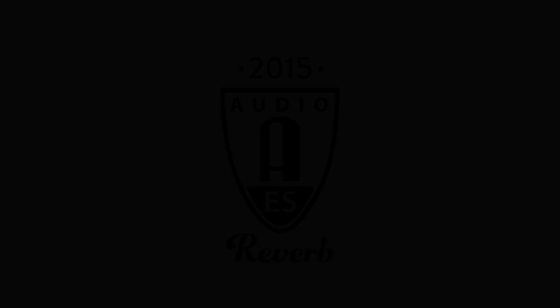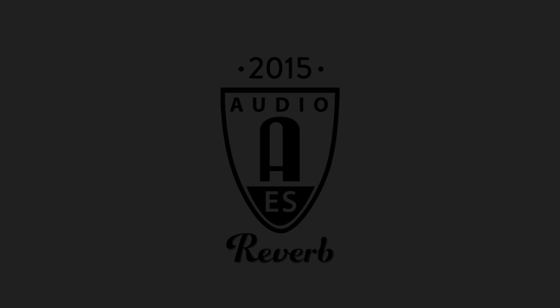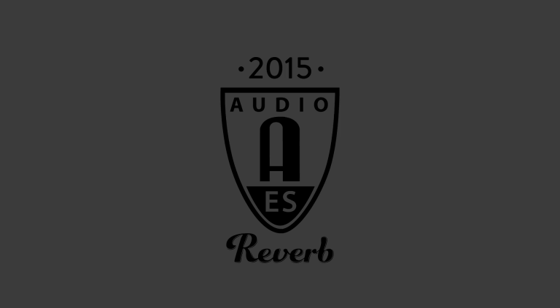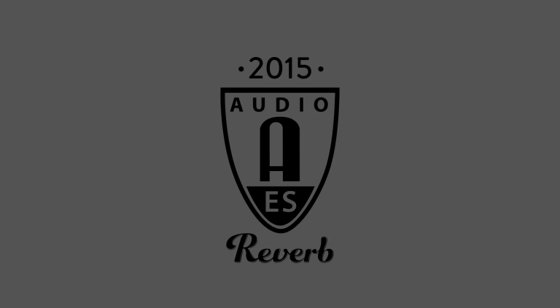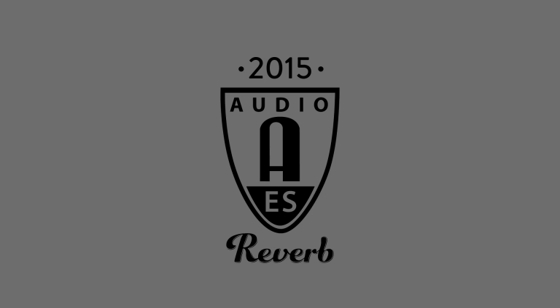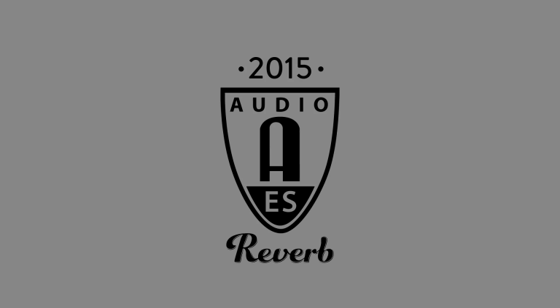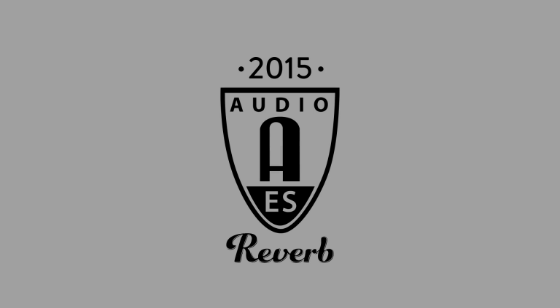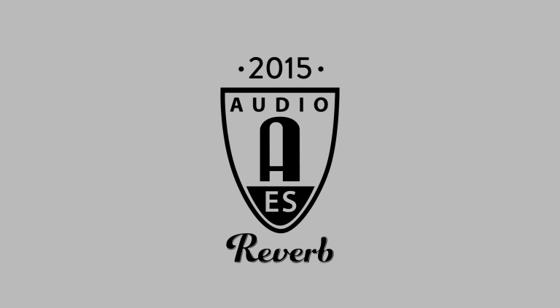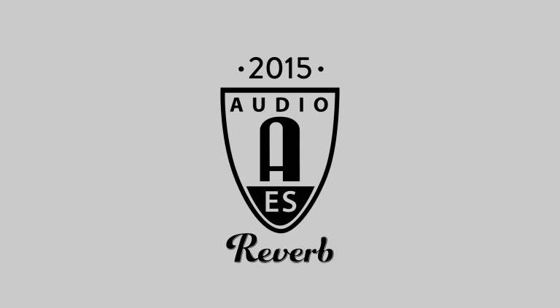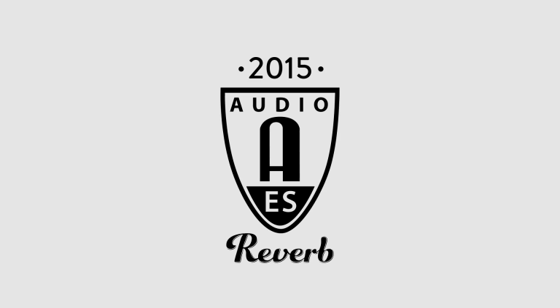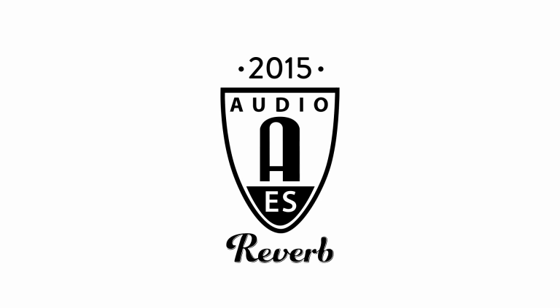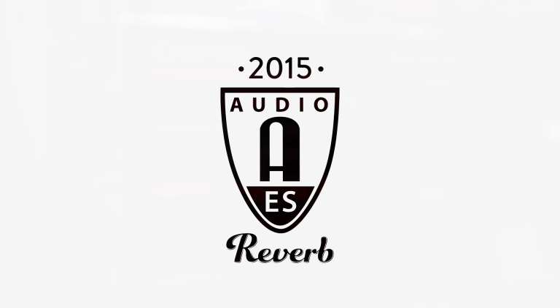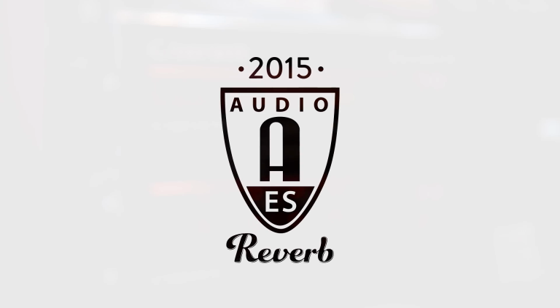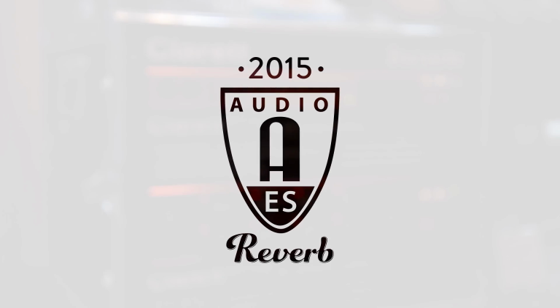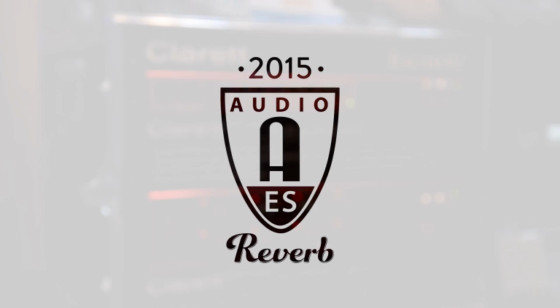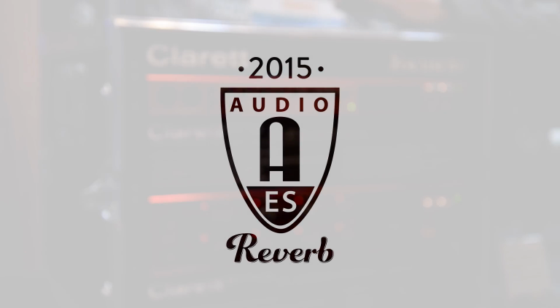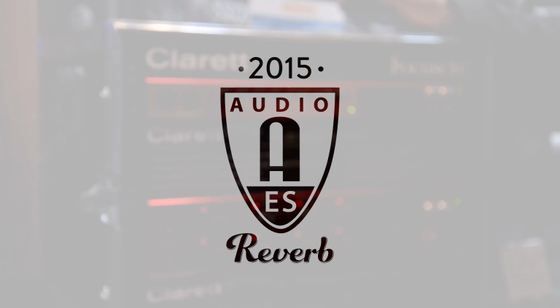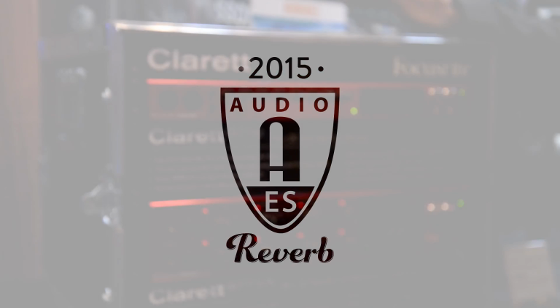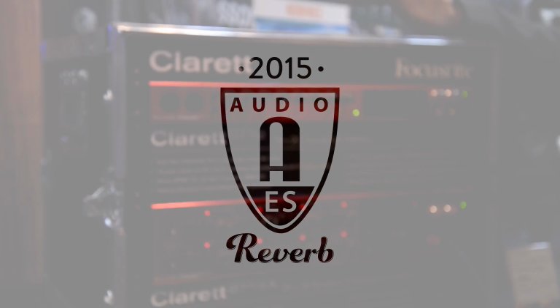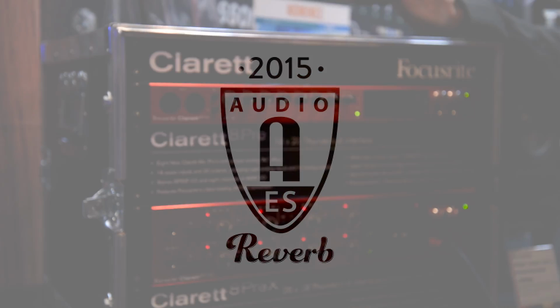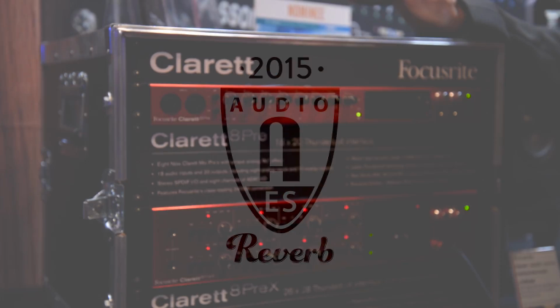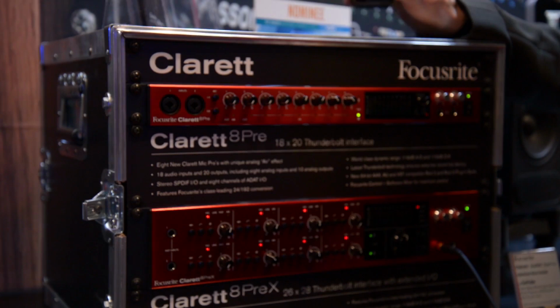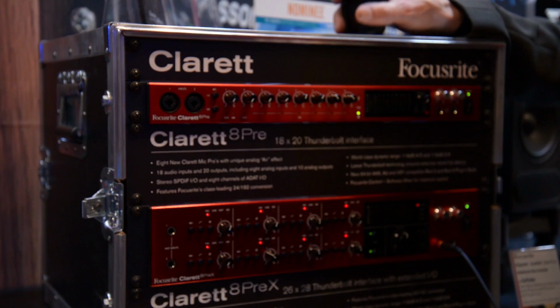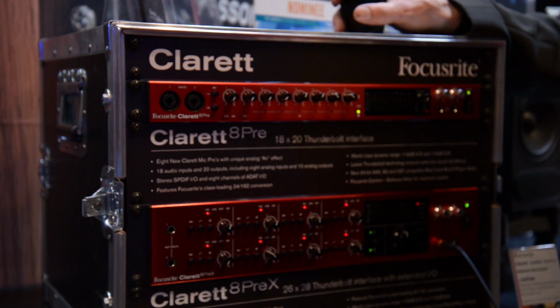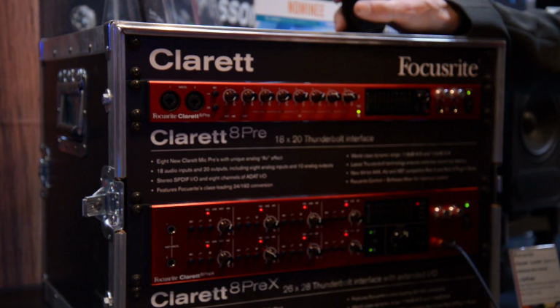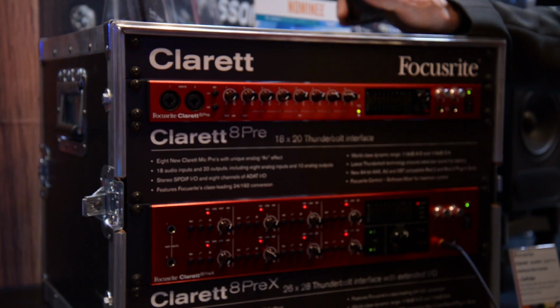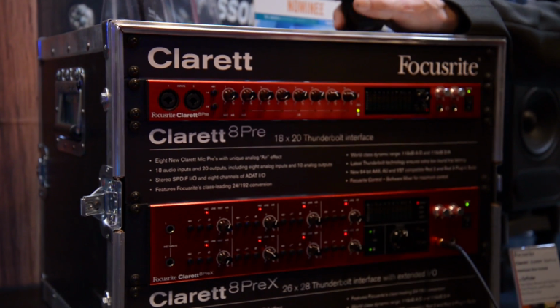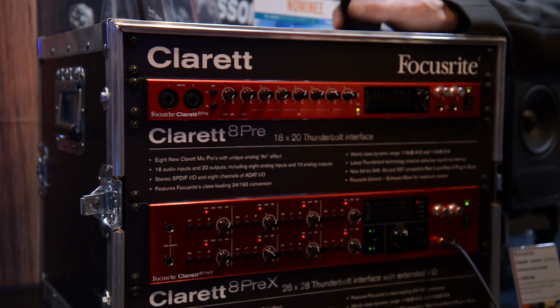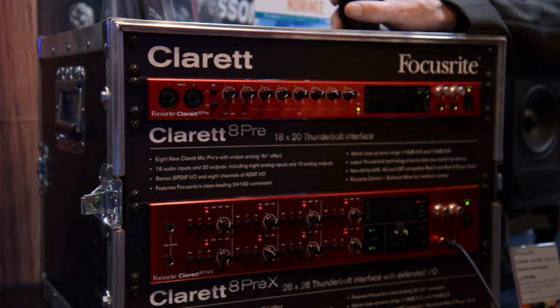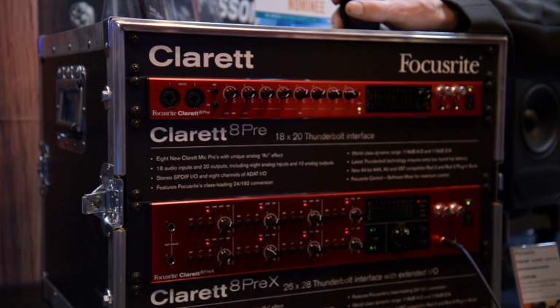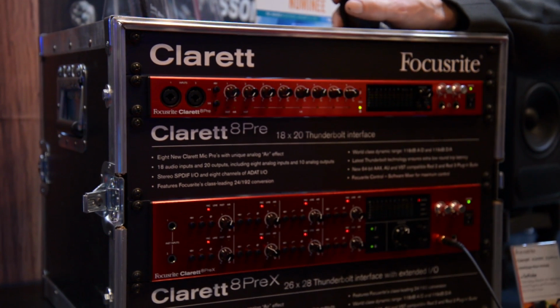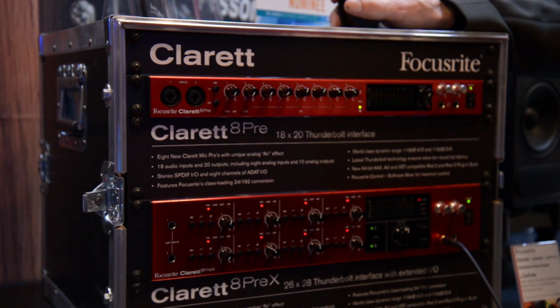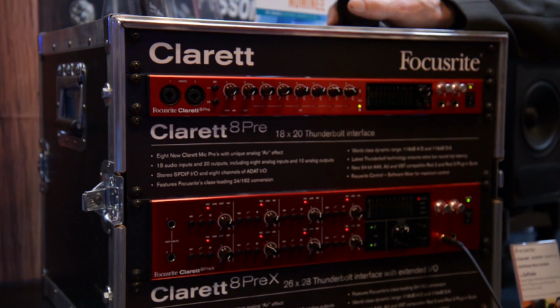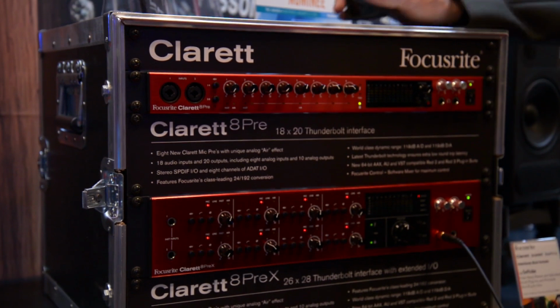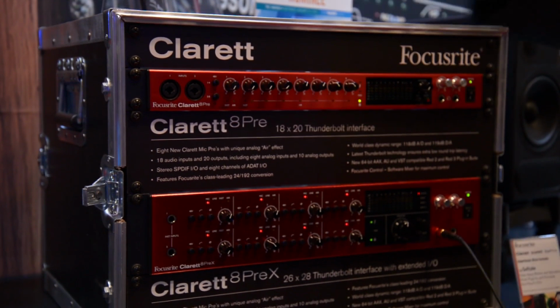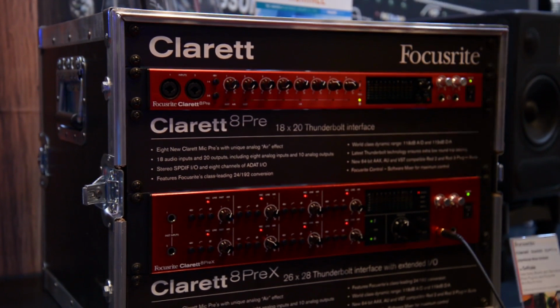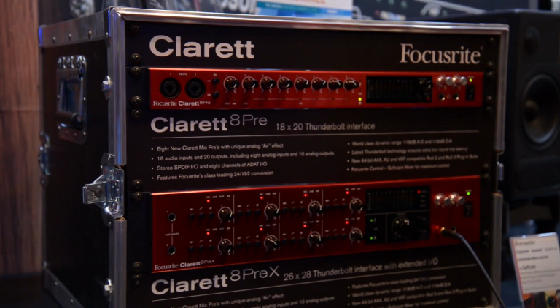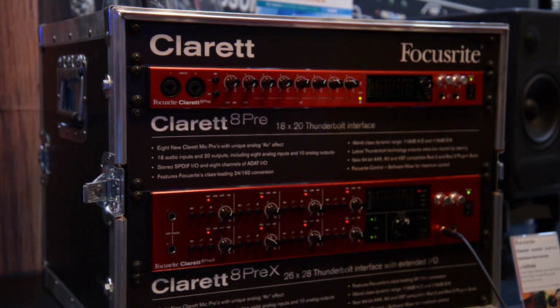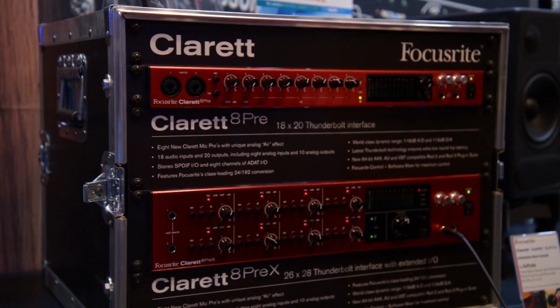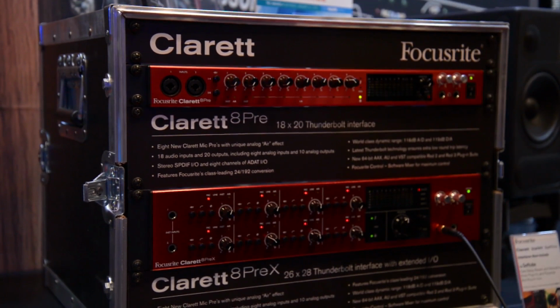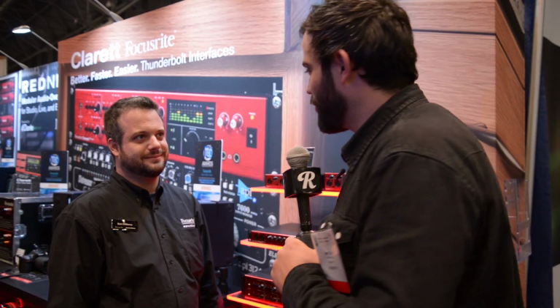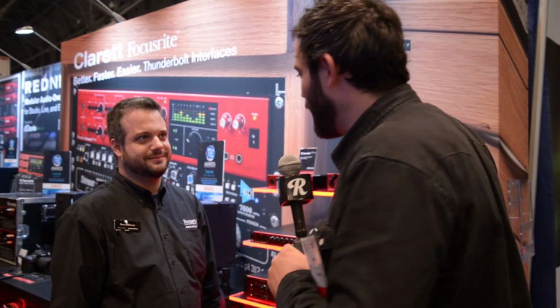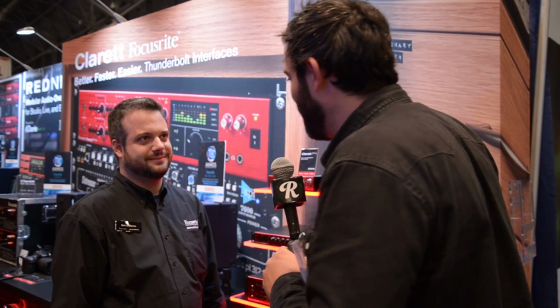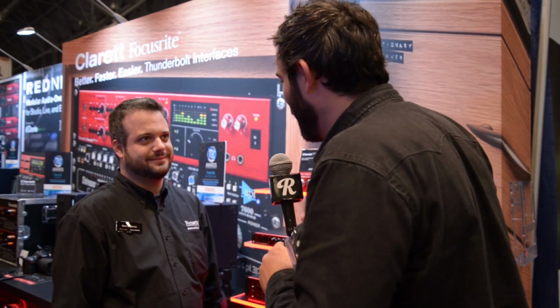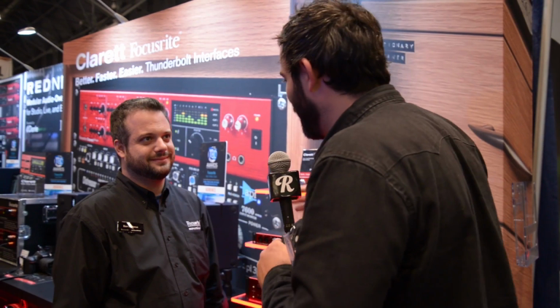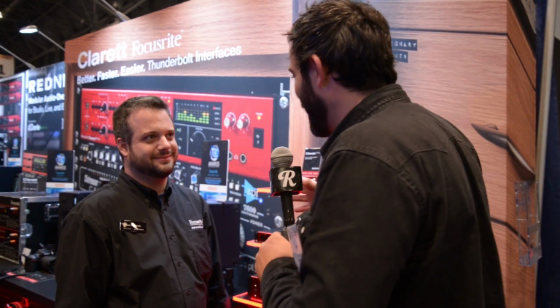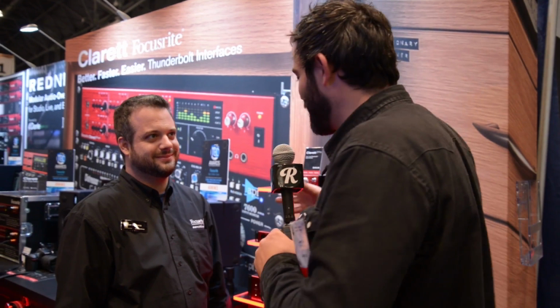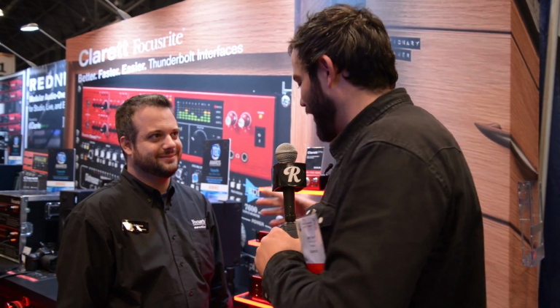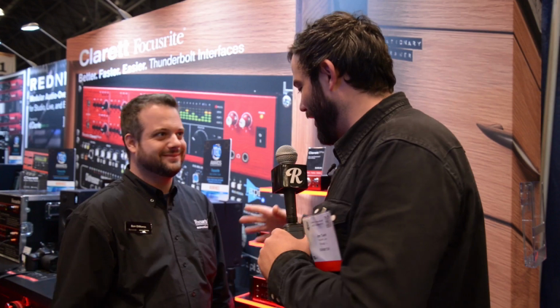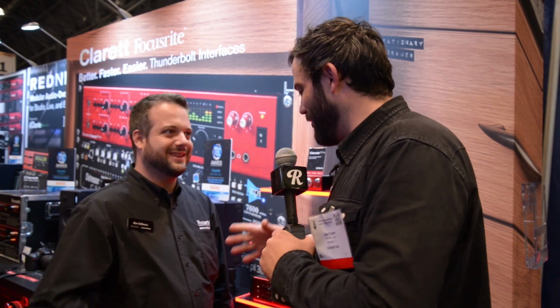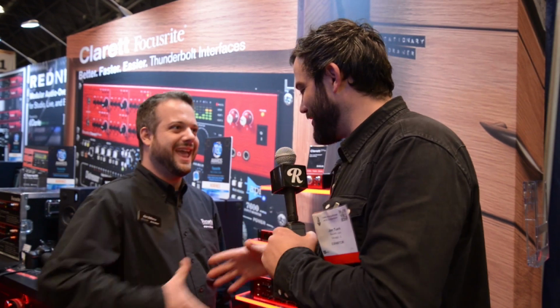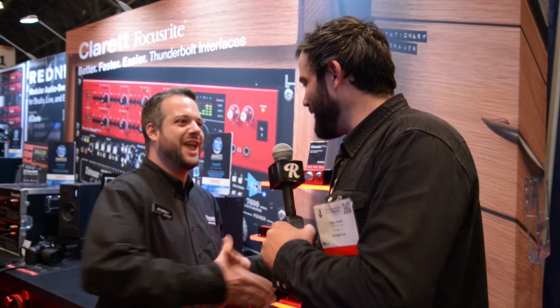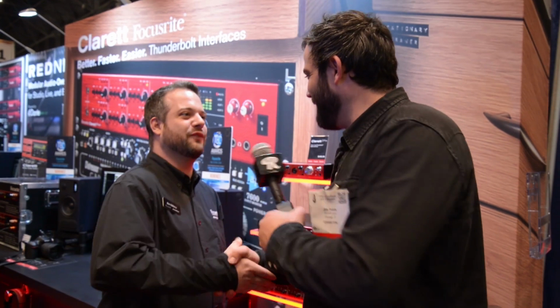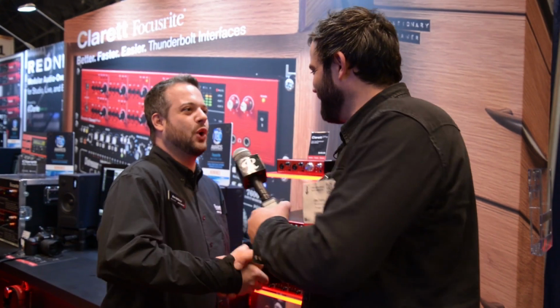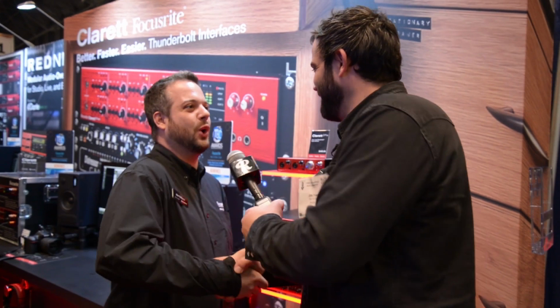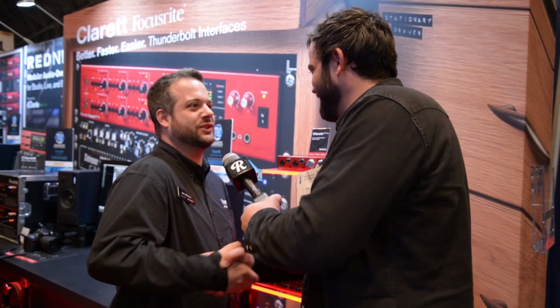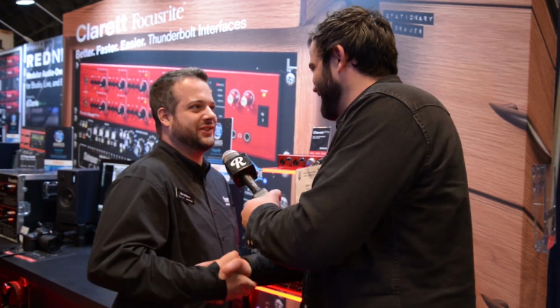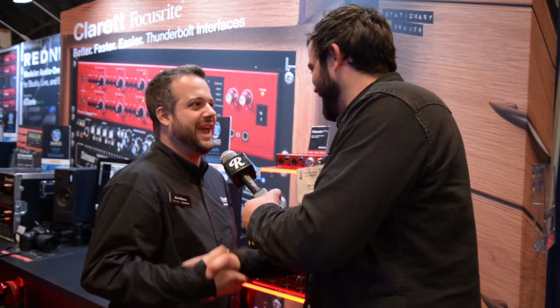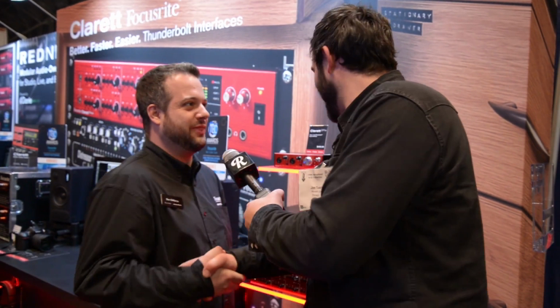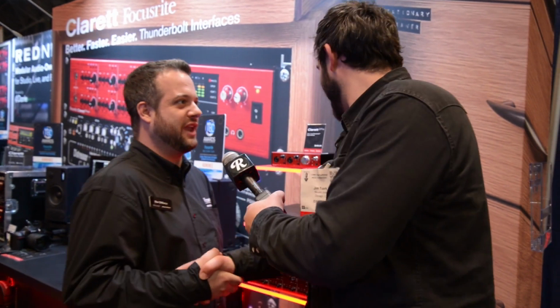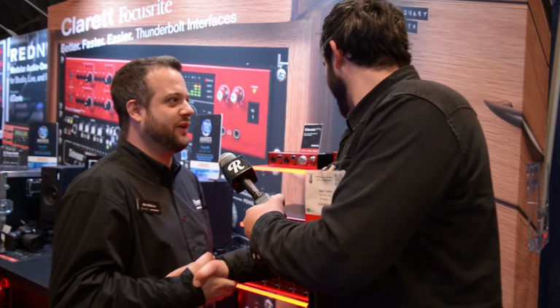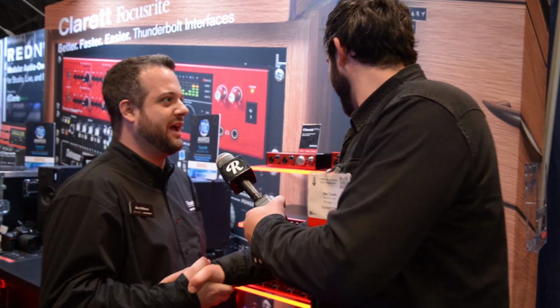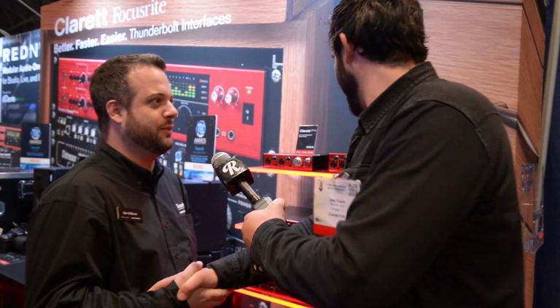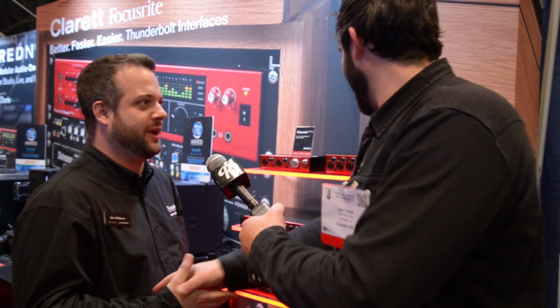What's up everybody? Jim with Reverb.com at AES in NYC, and I'm here with Ben at the Focusrite booth. Thanks for hanging with us, man. Of course, yeah, thank you for having me.